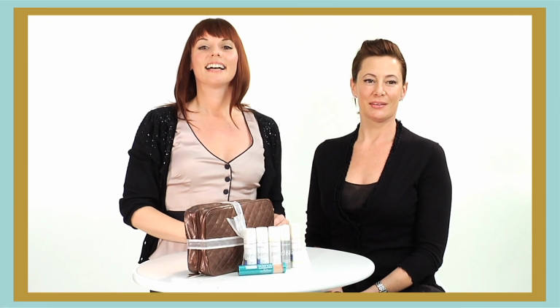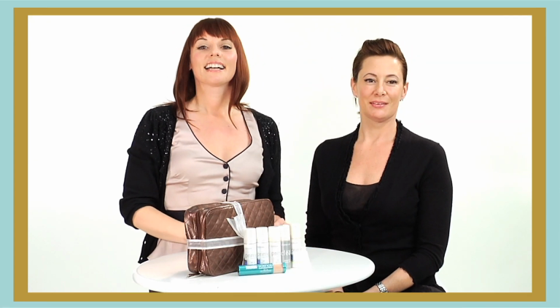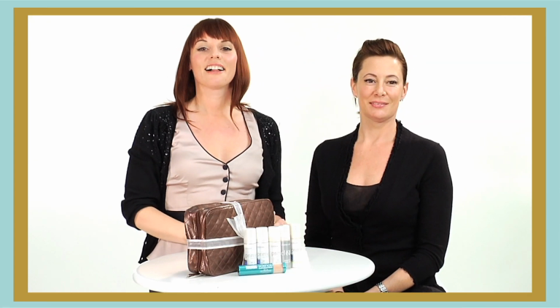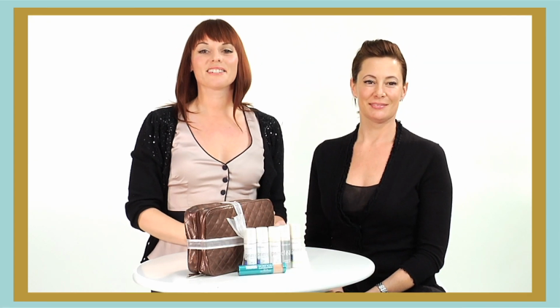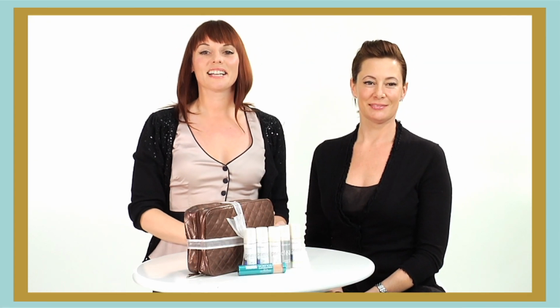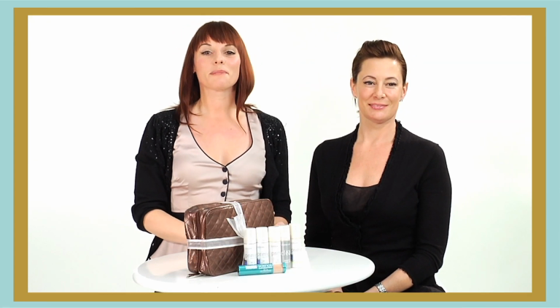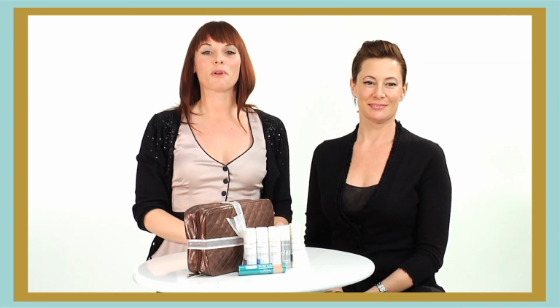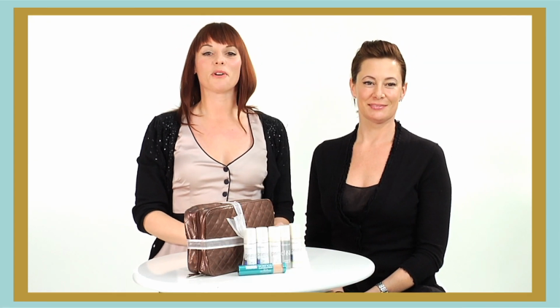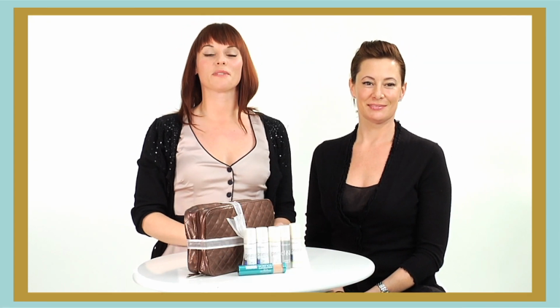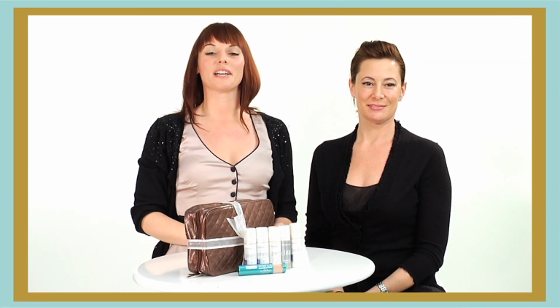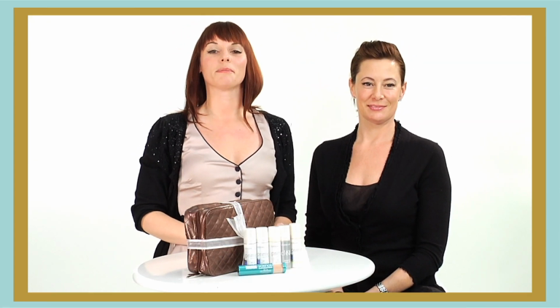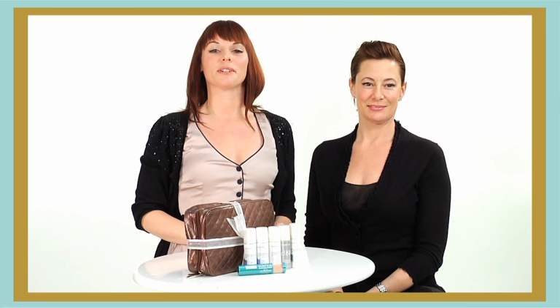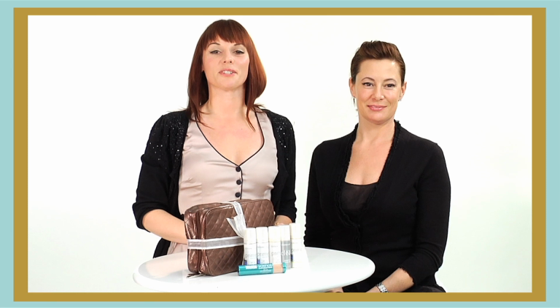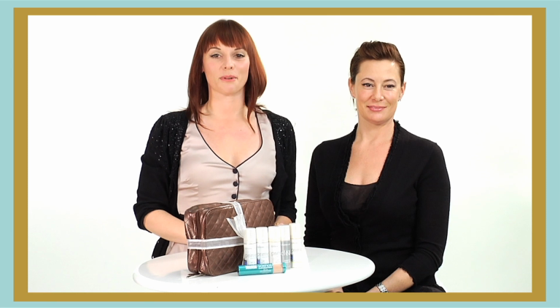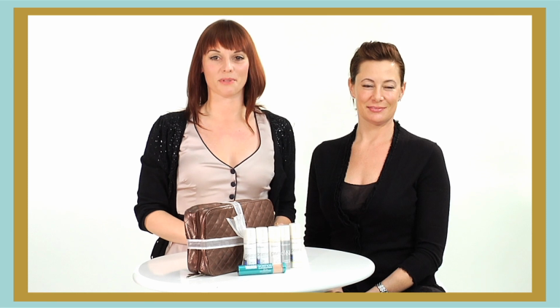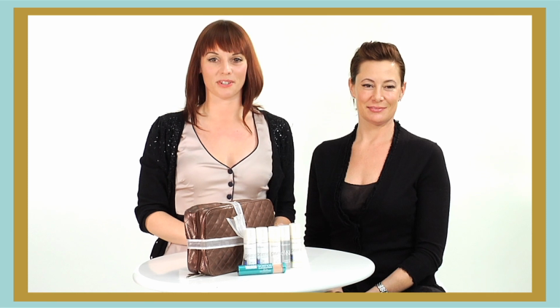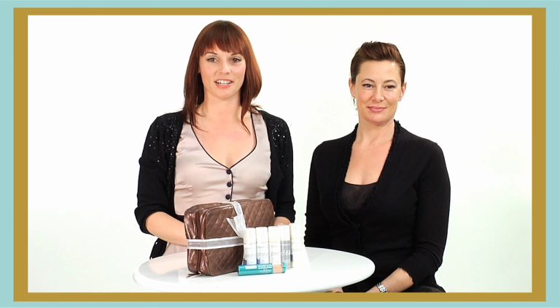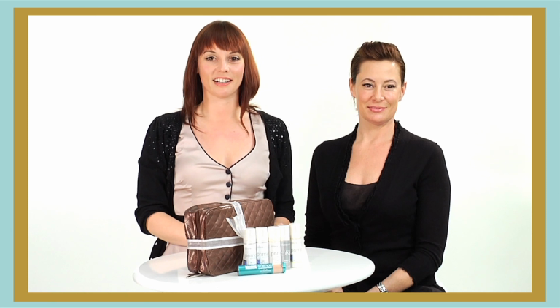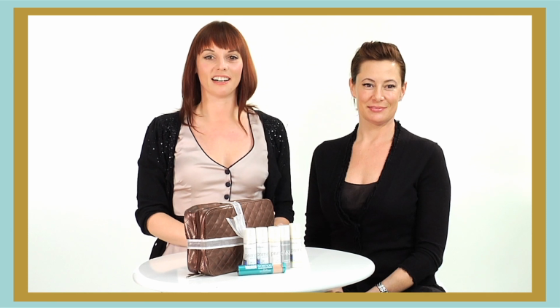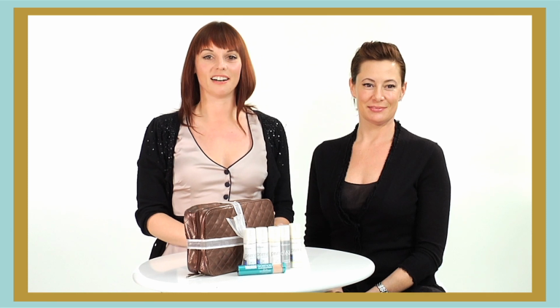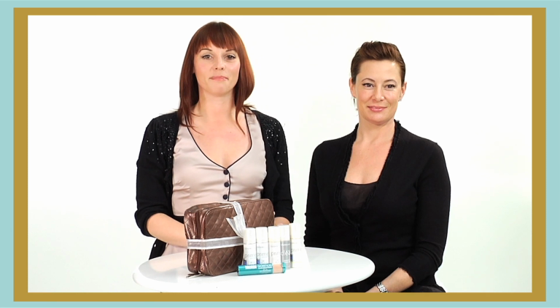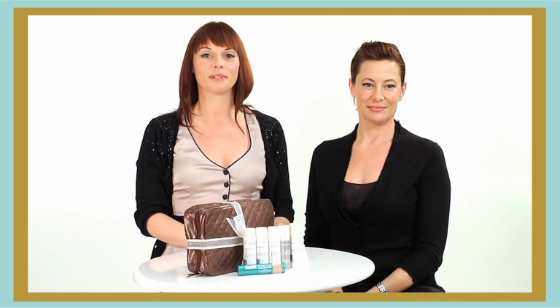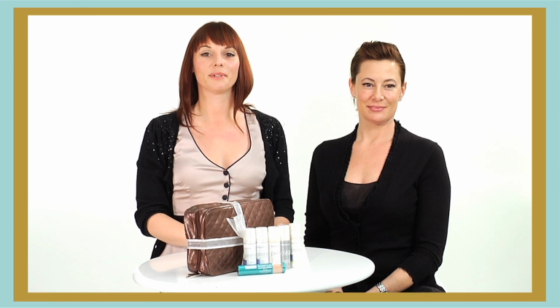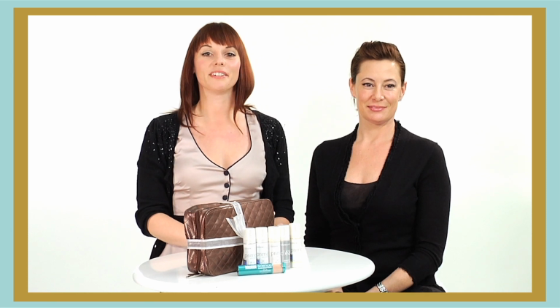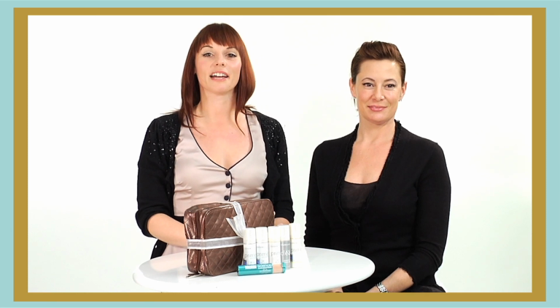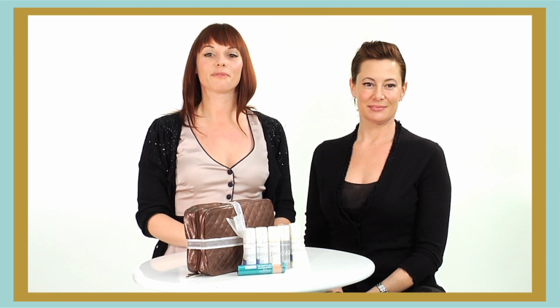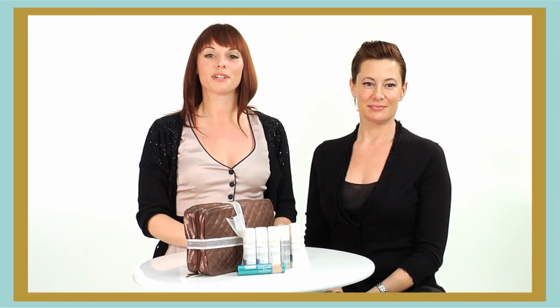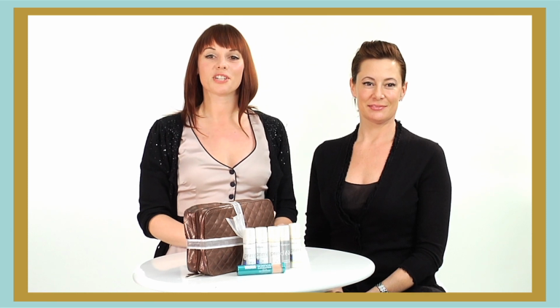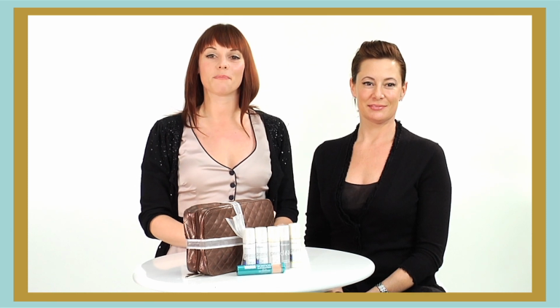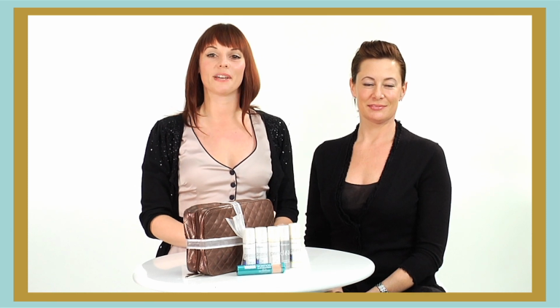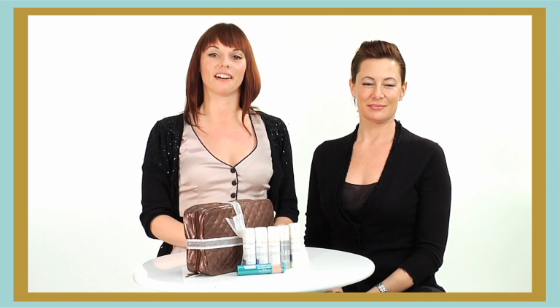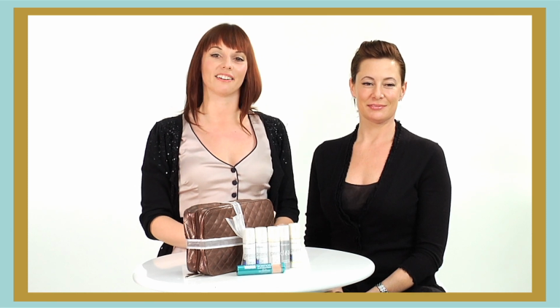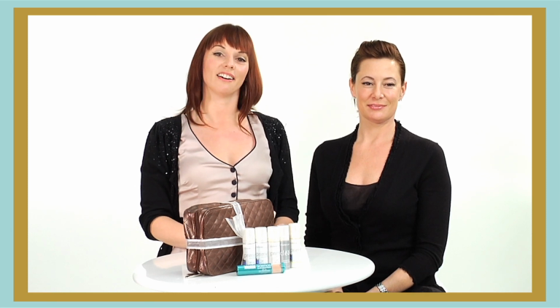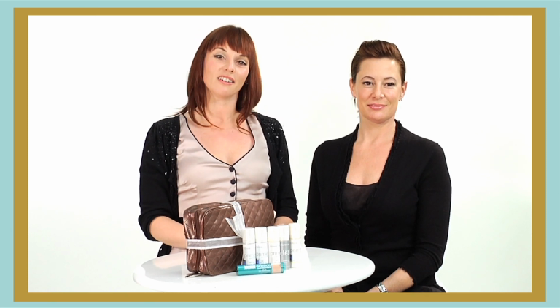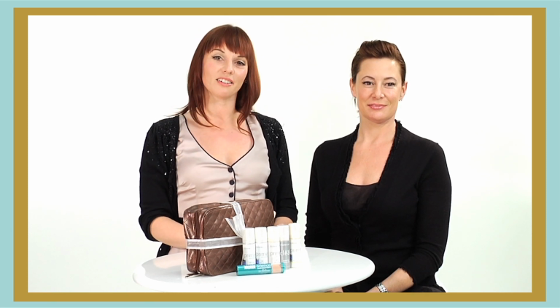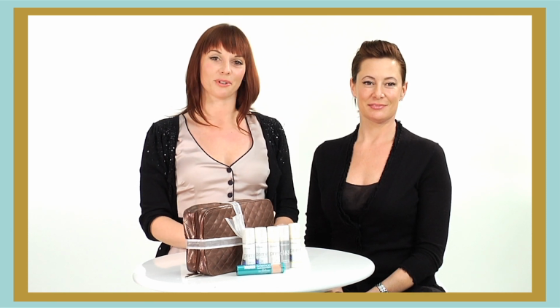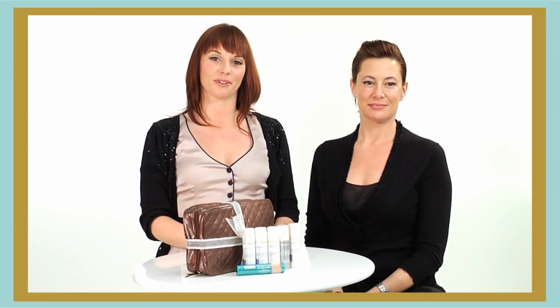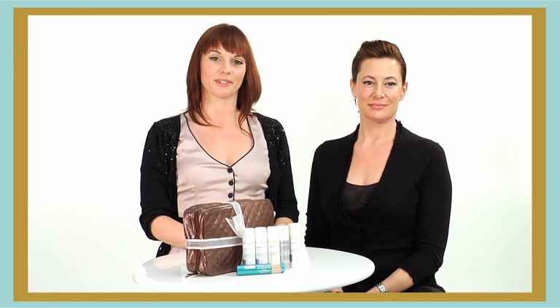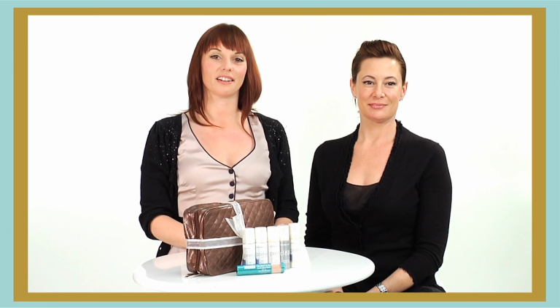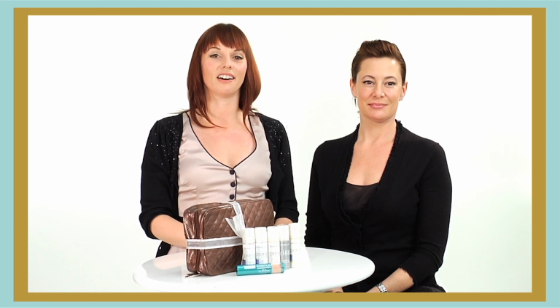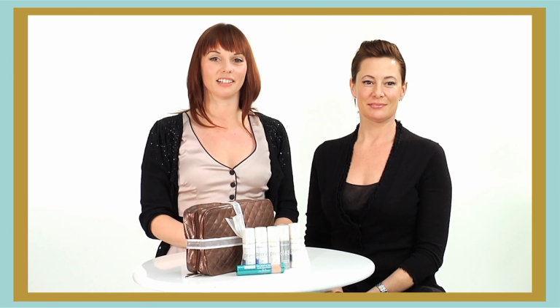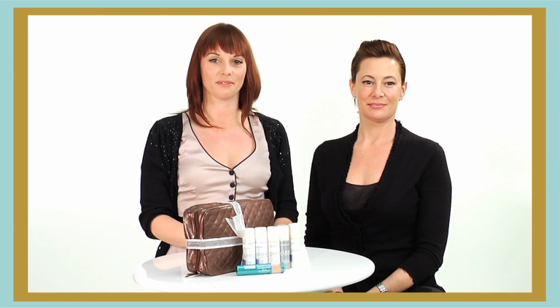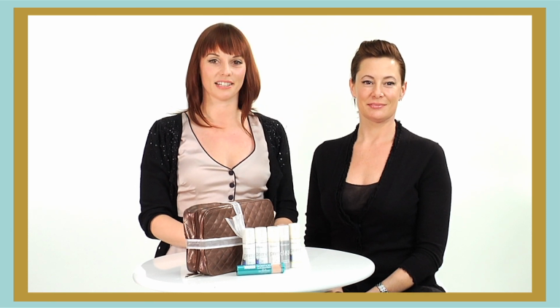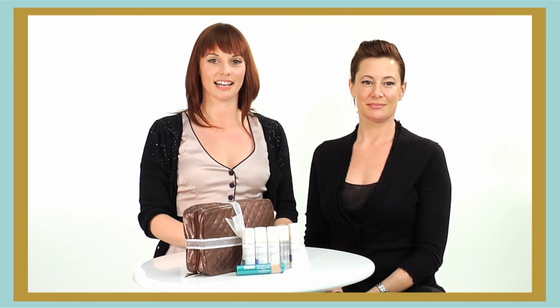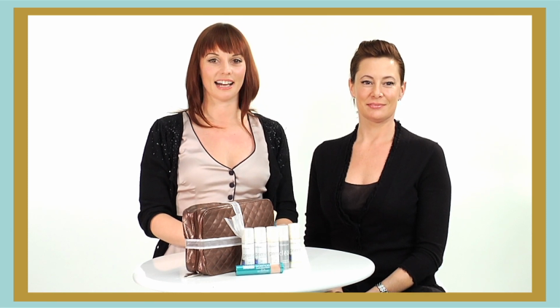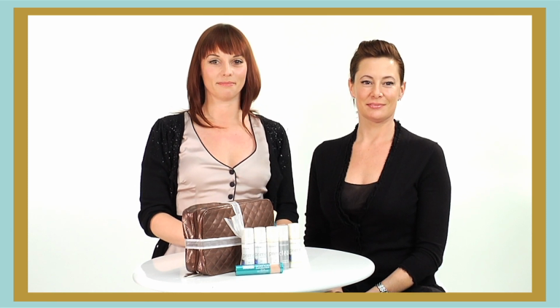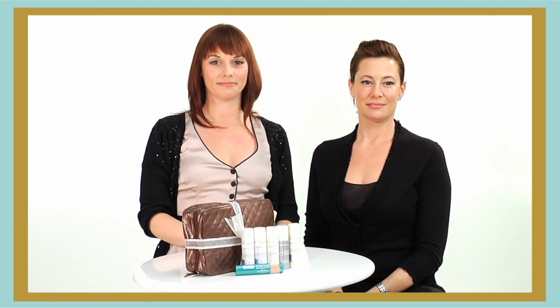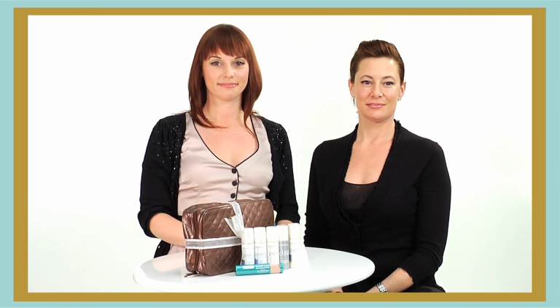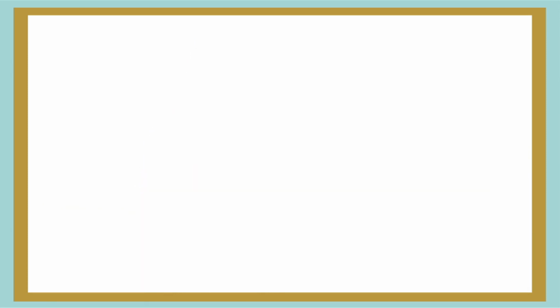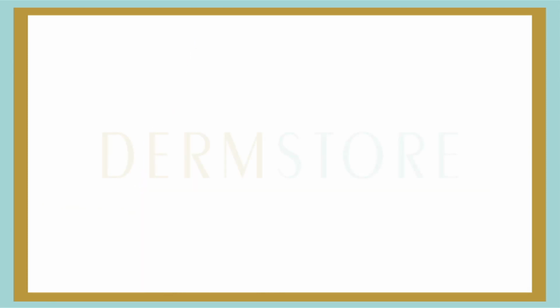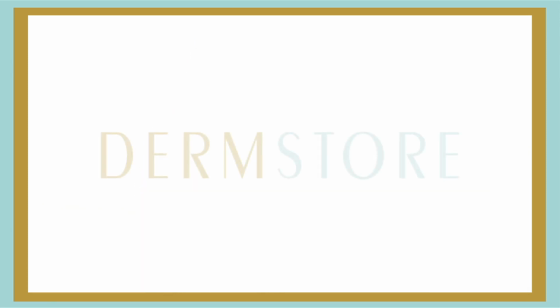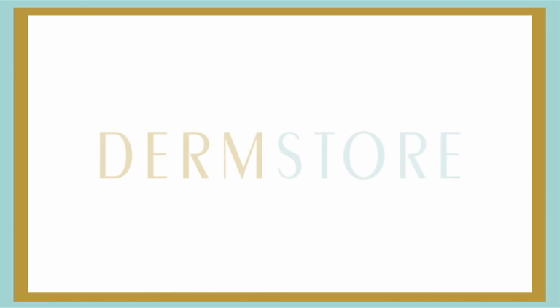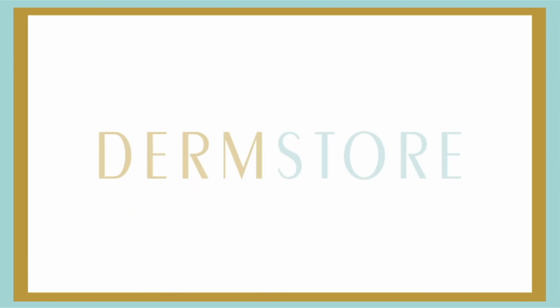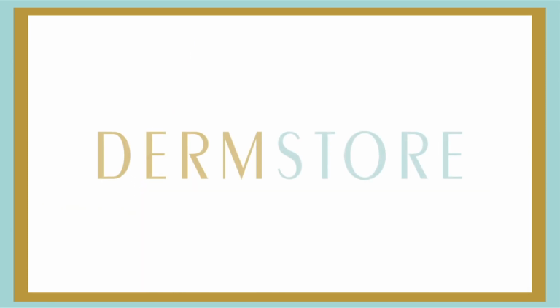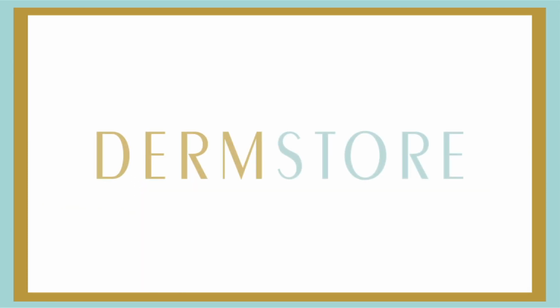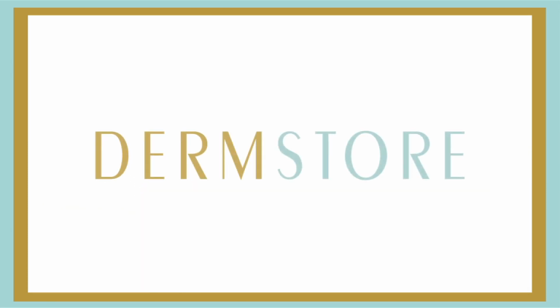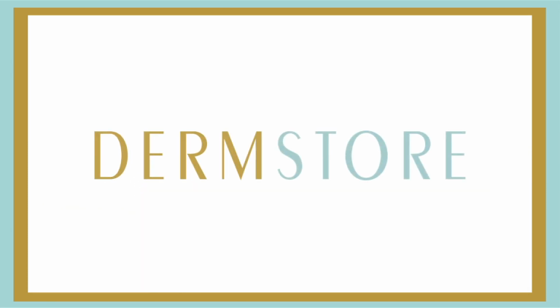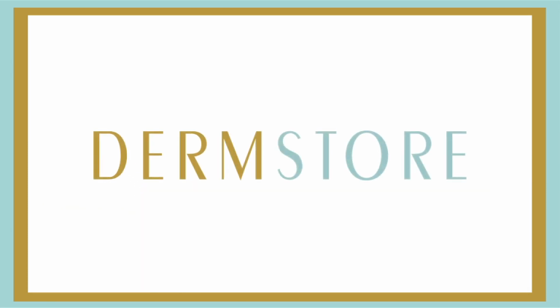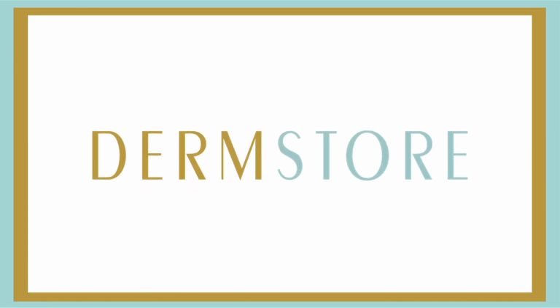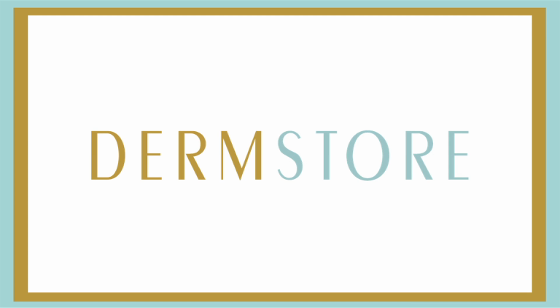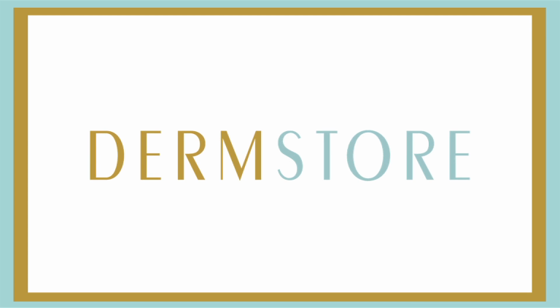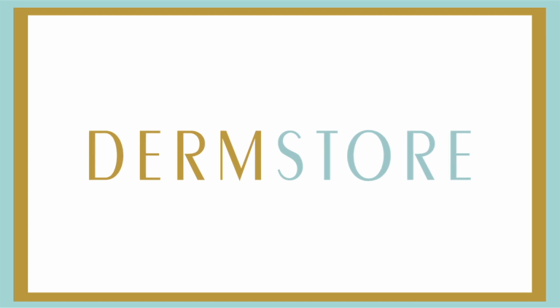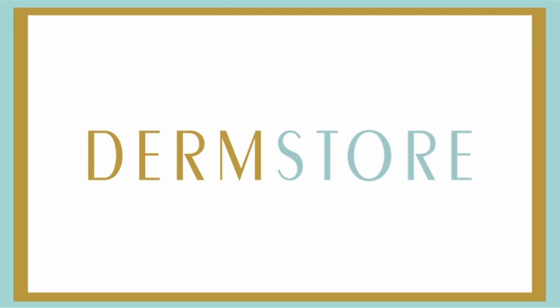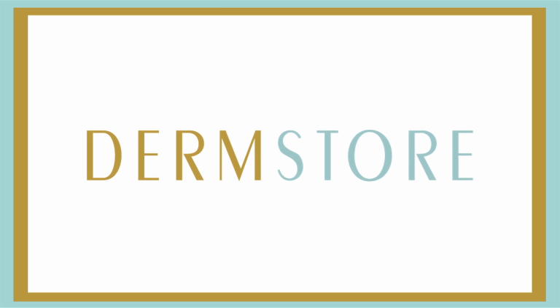Color Science Pro is available at Dermstore.com, where you get free shipping on all orders, all of the time.